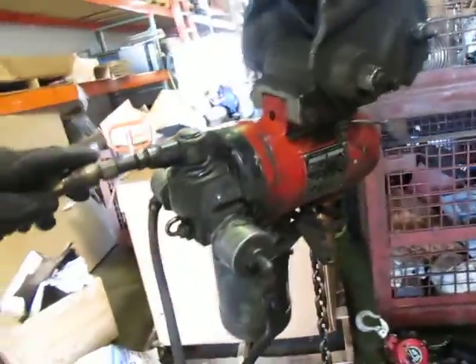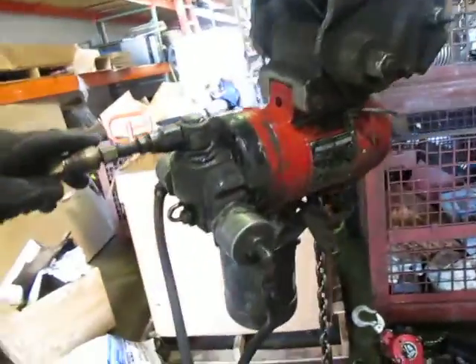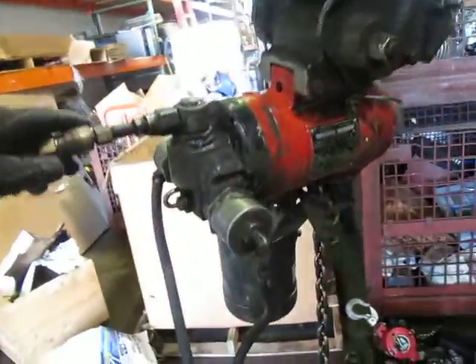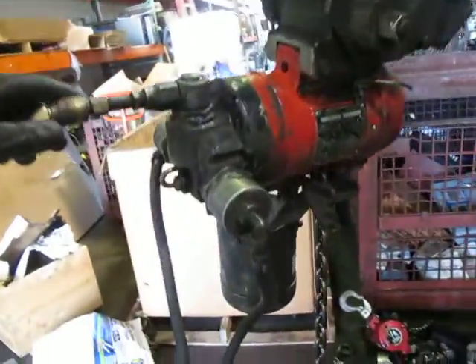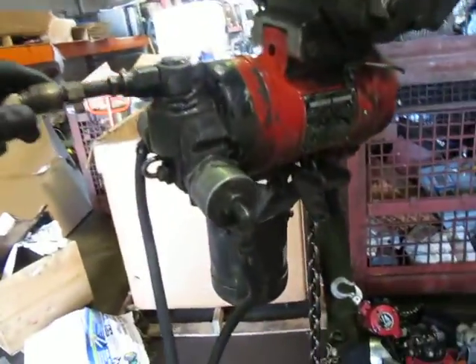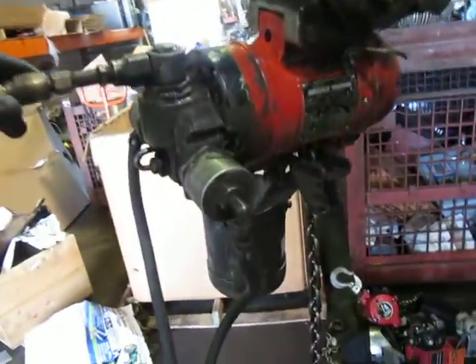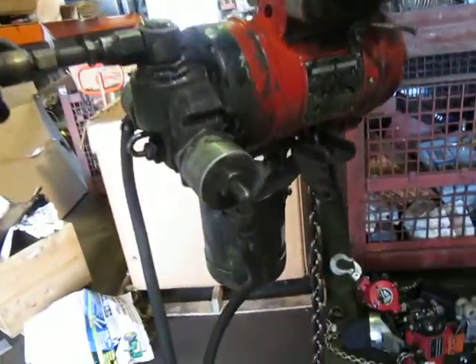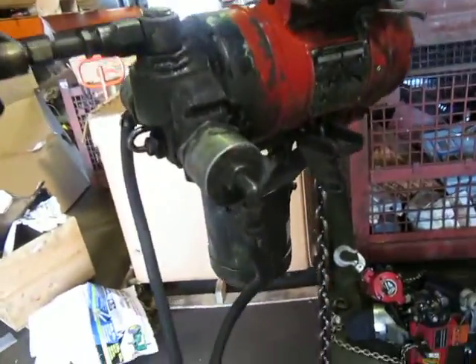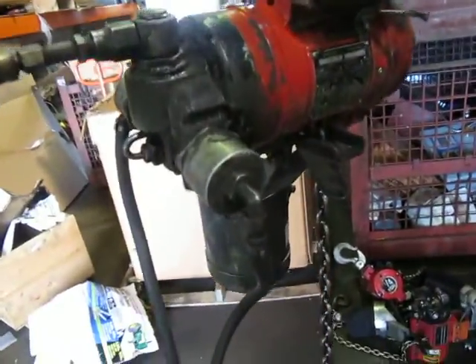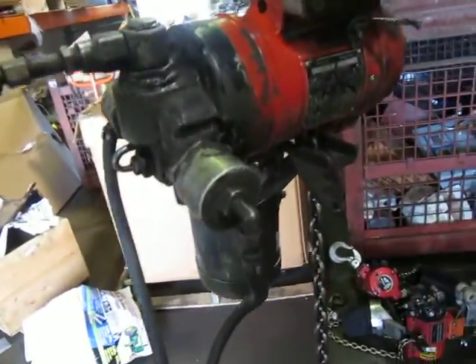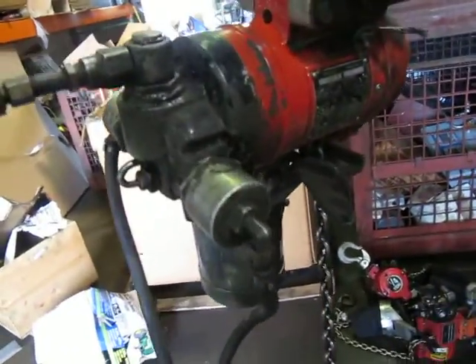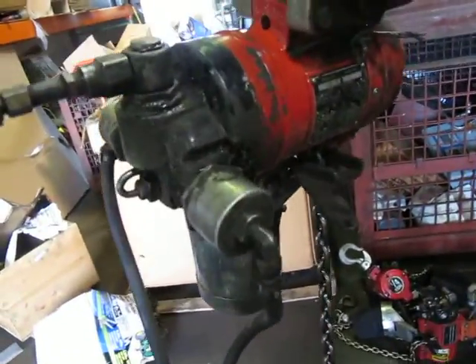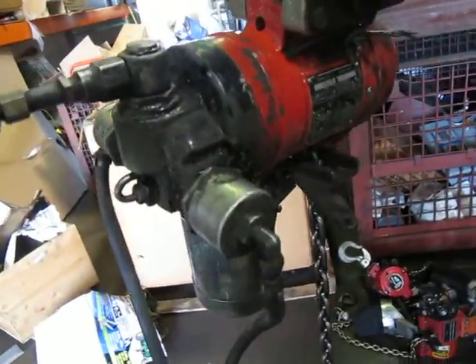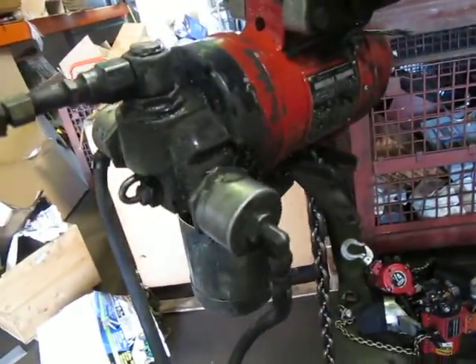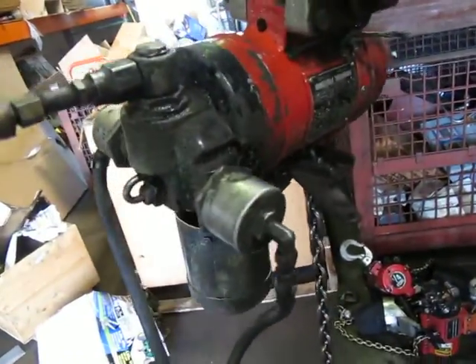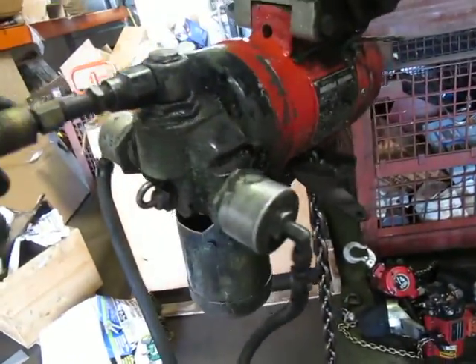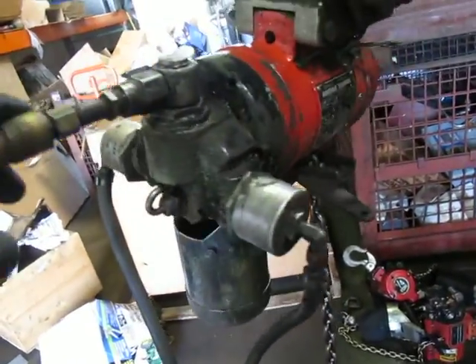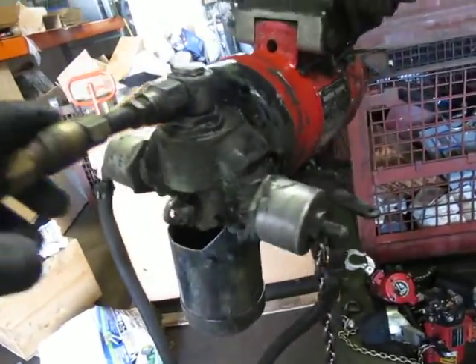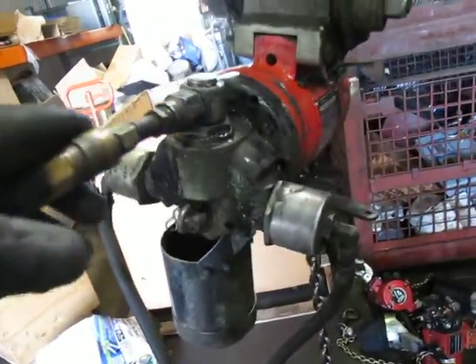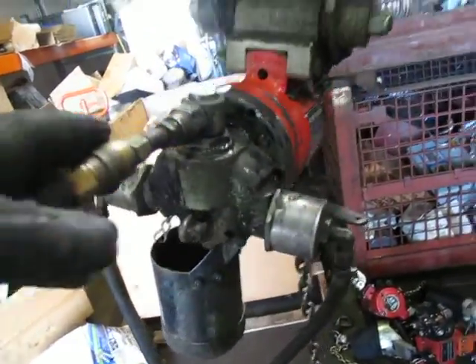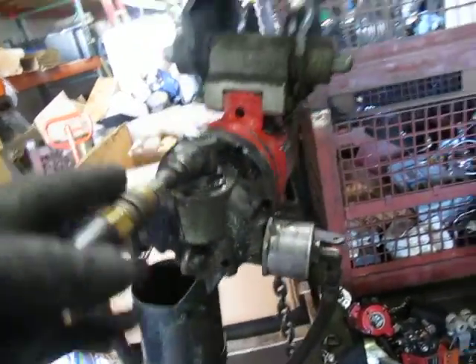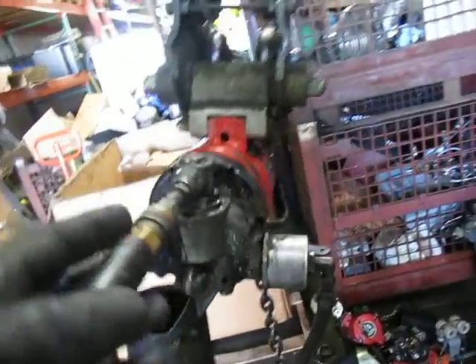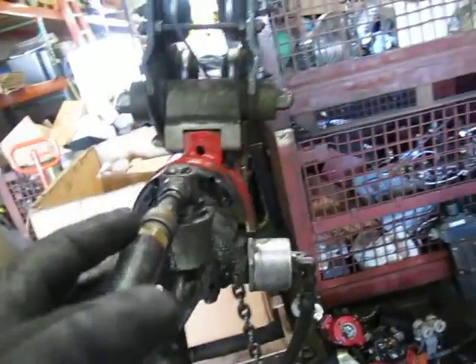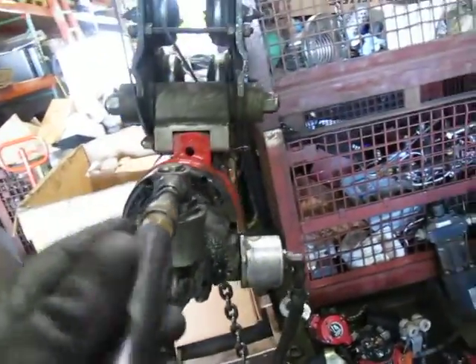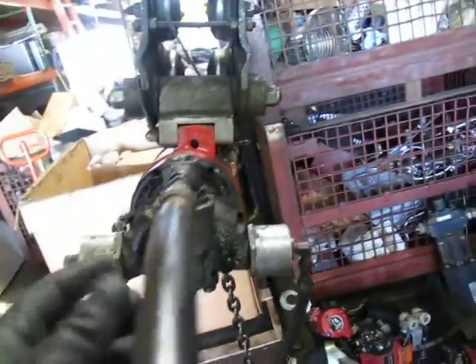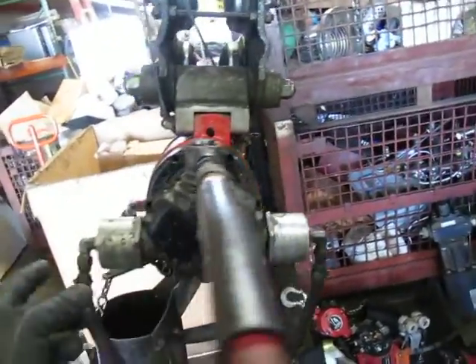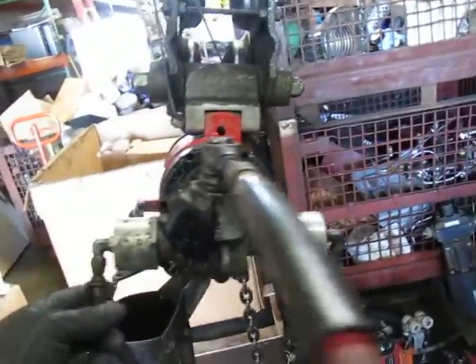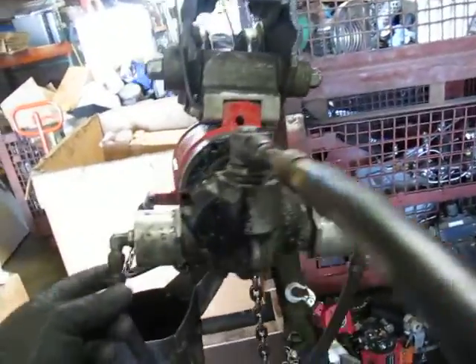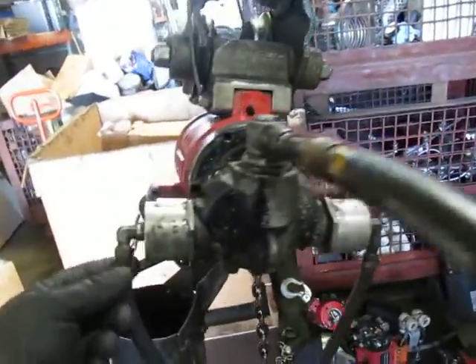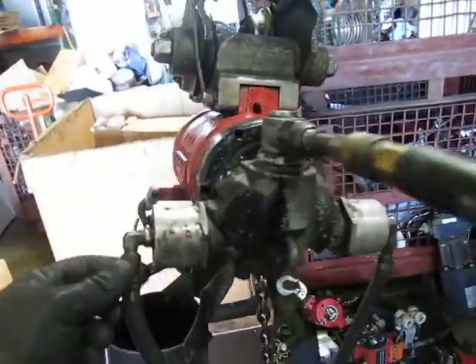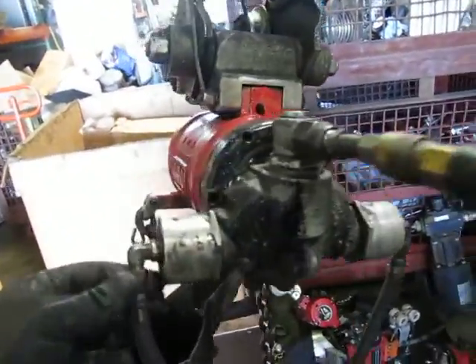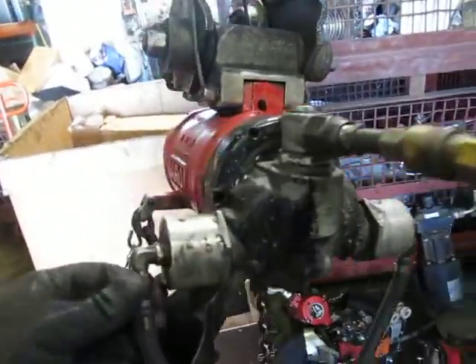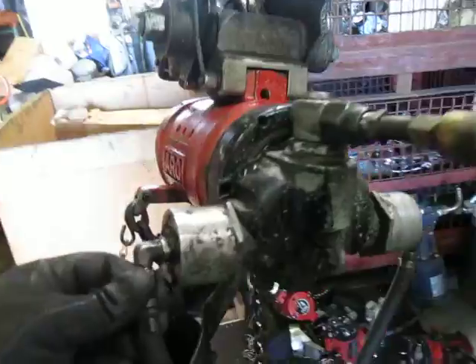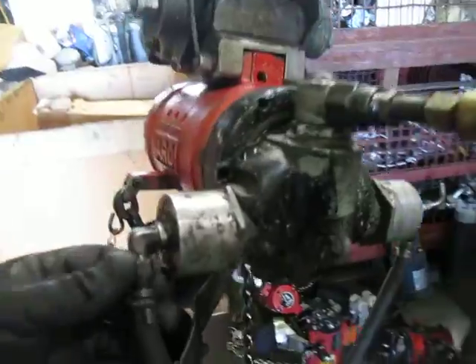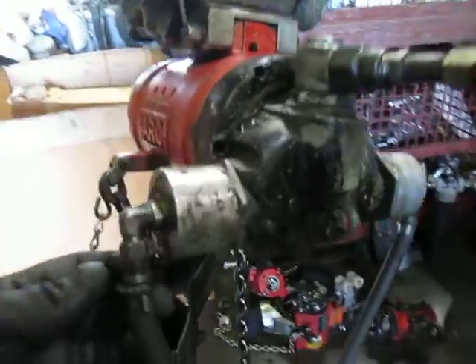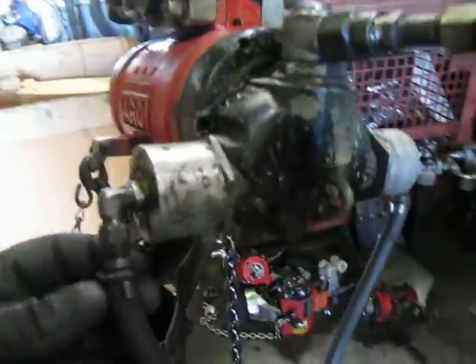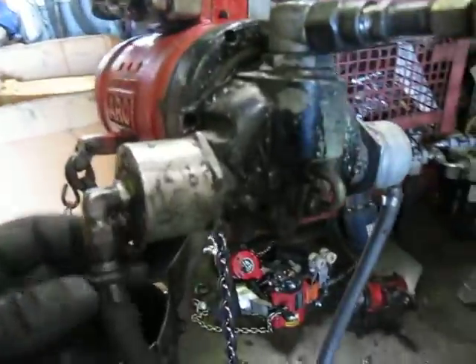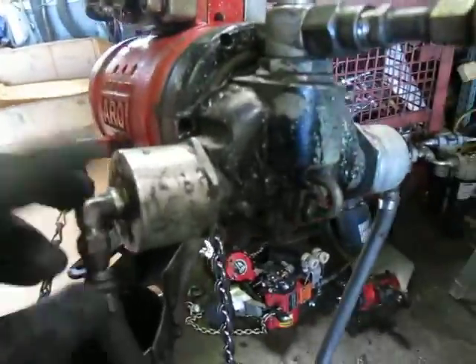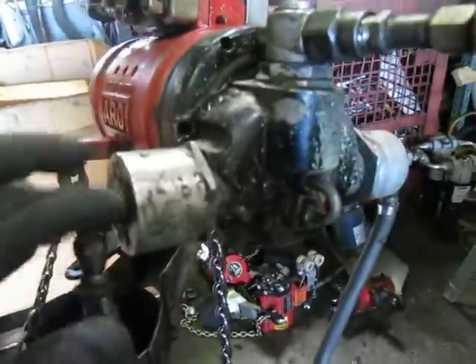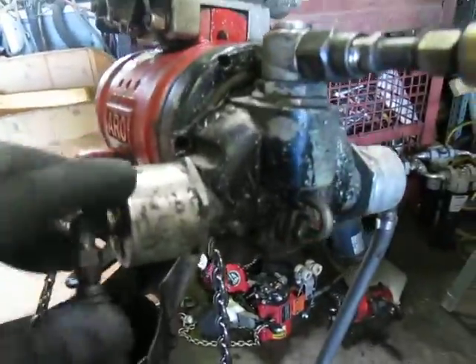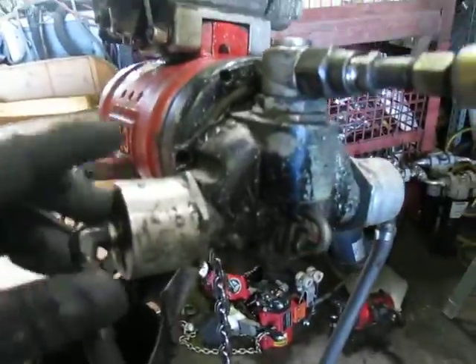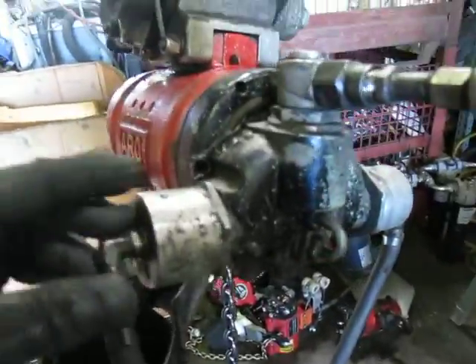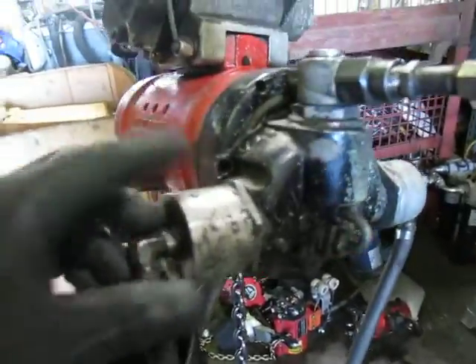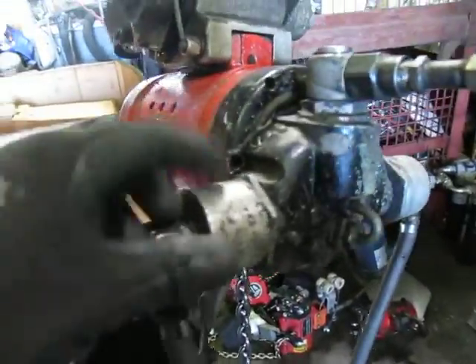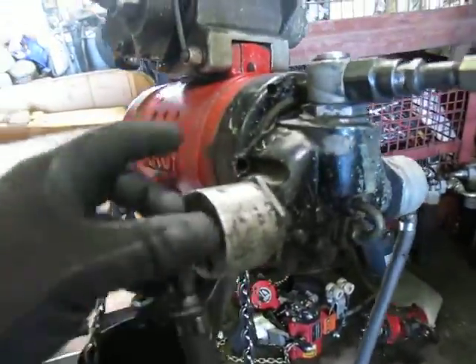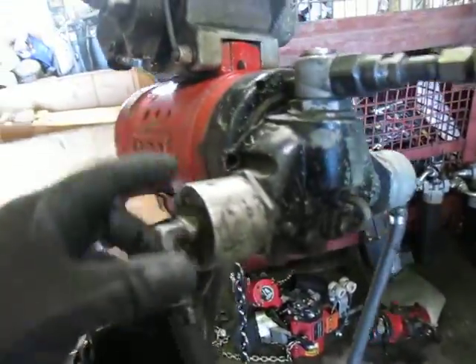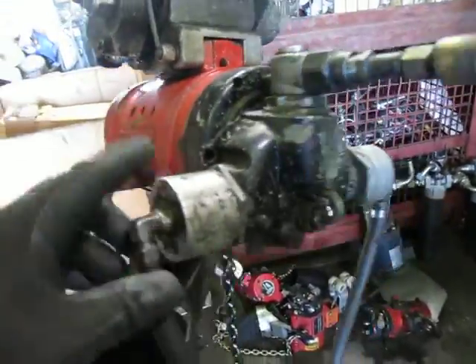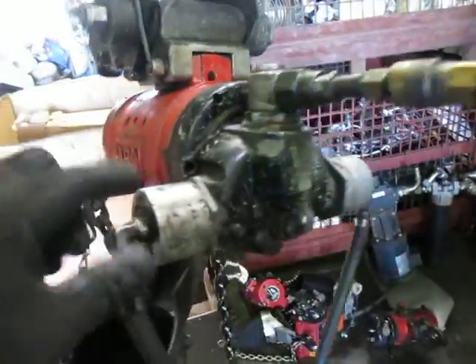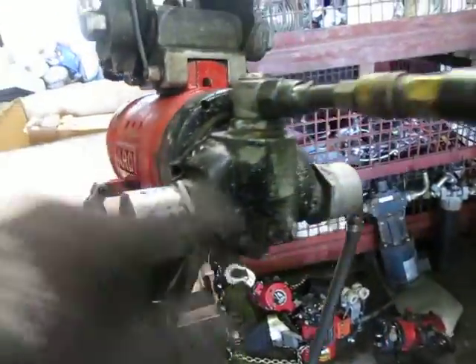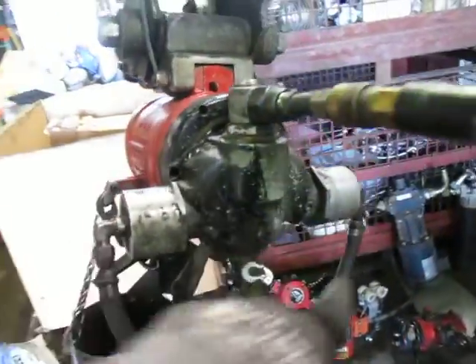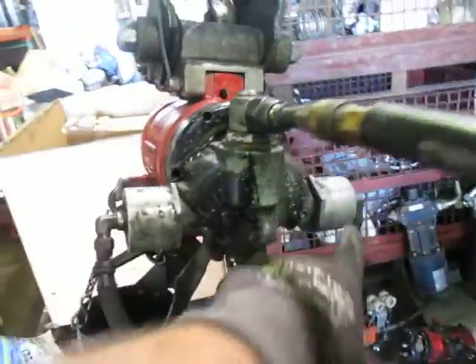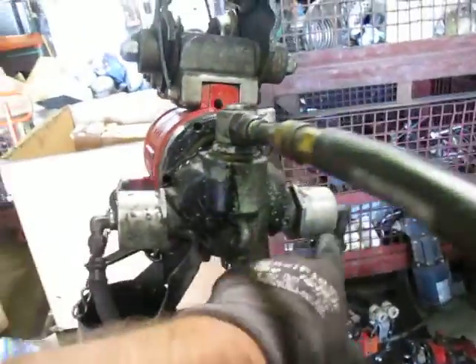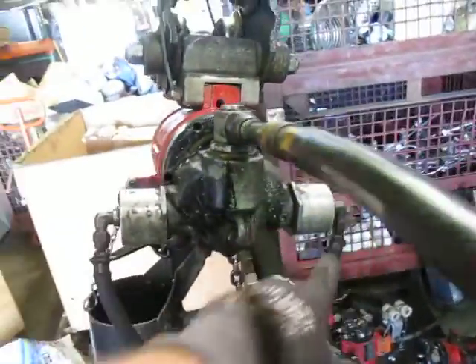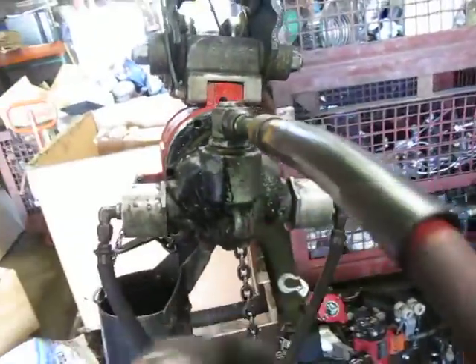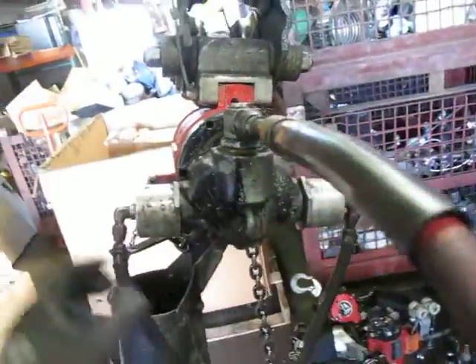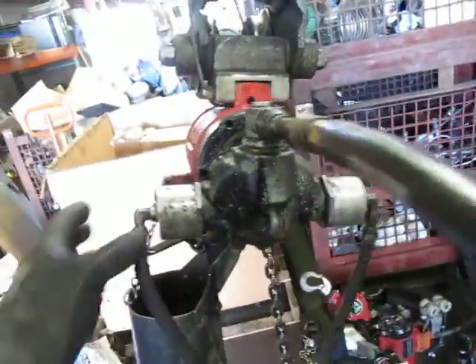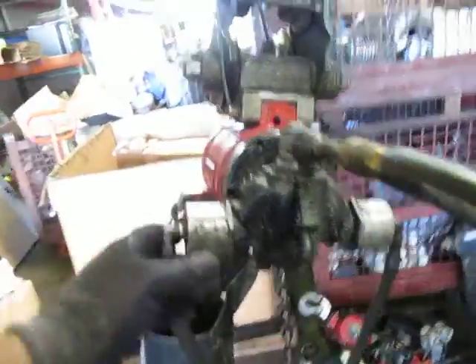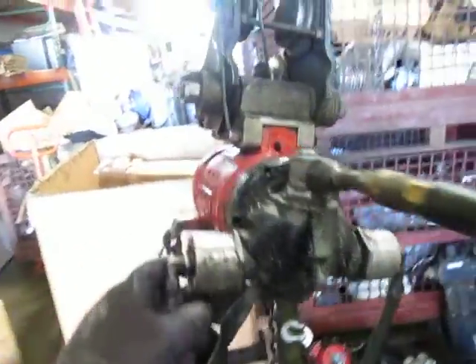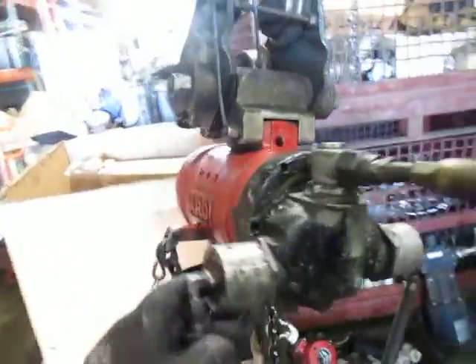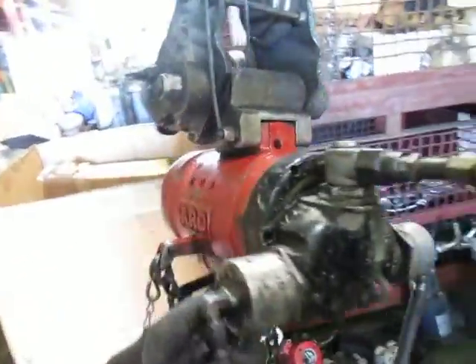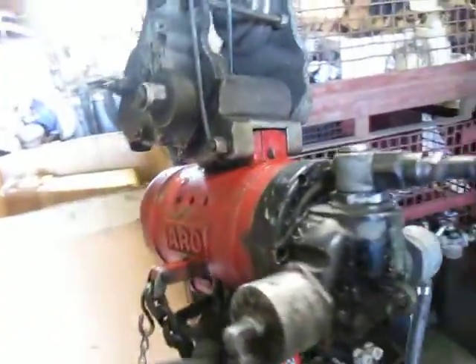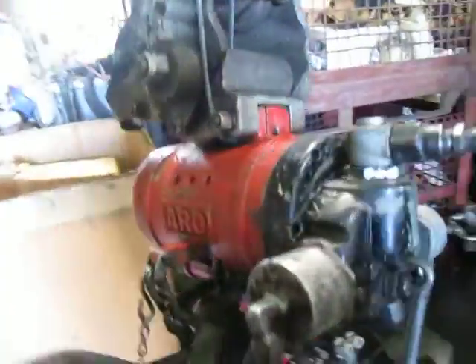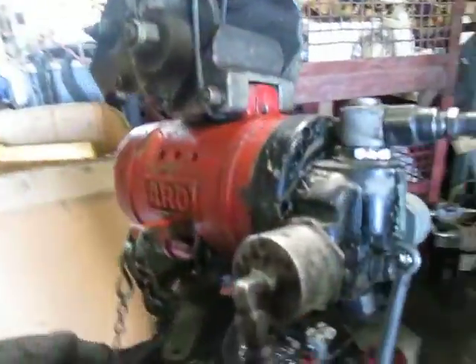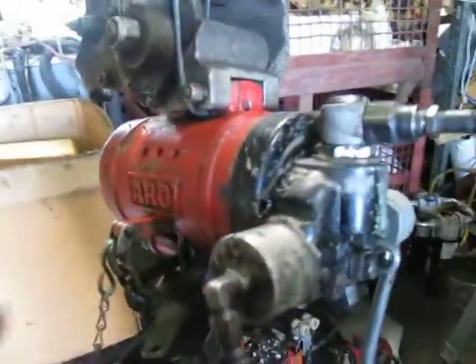We're selling this unit without the pendant you see. We just have the hoses on here to block the air inlet so I can show you how it works.